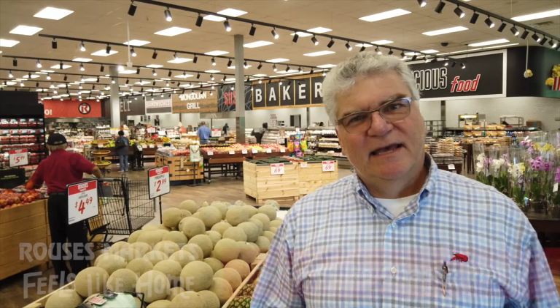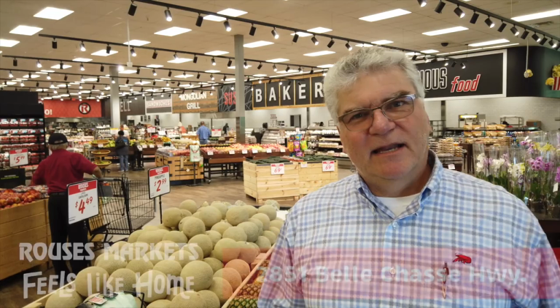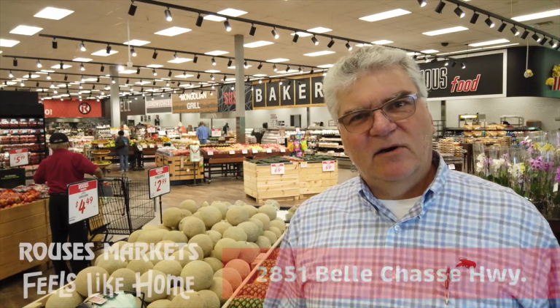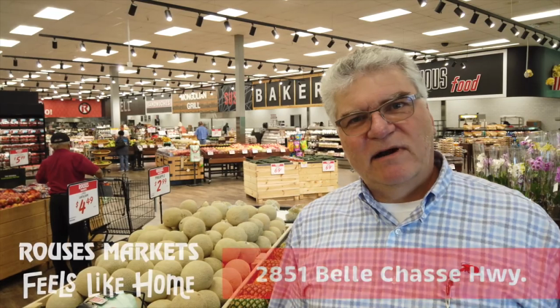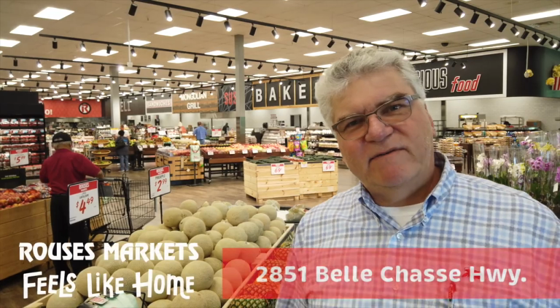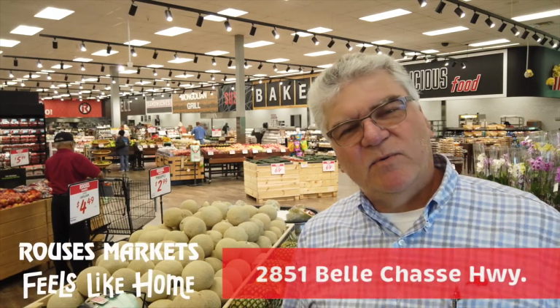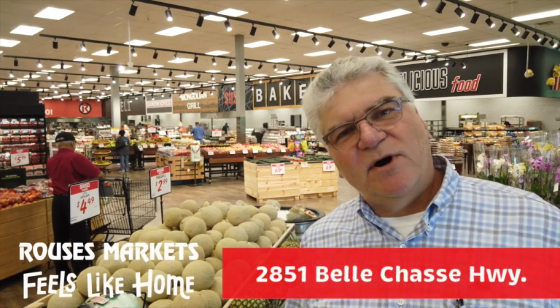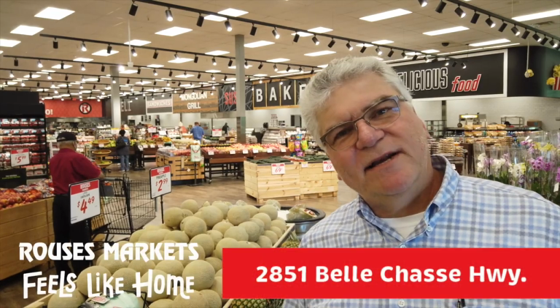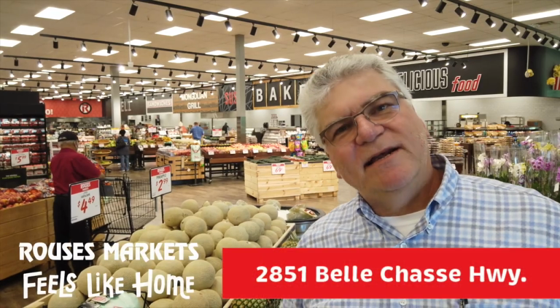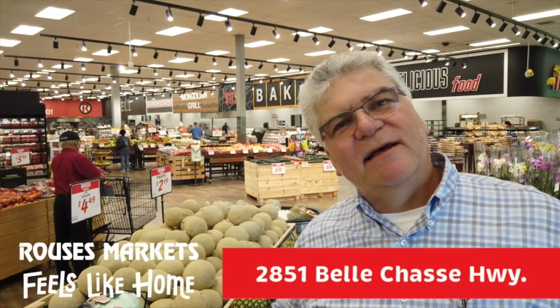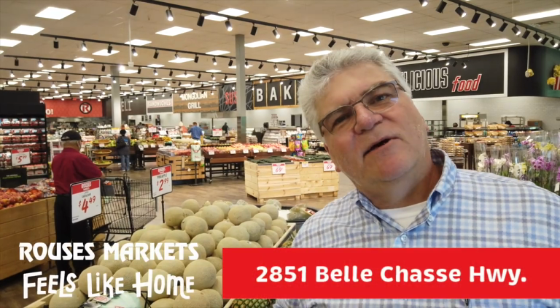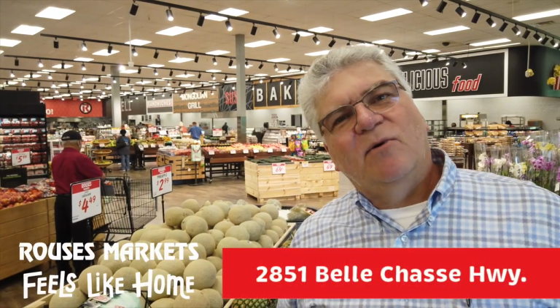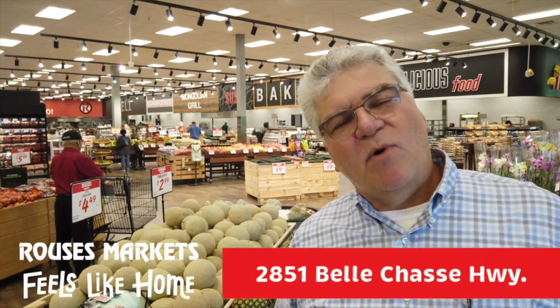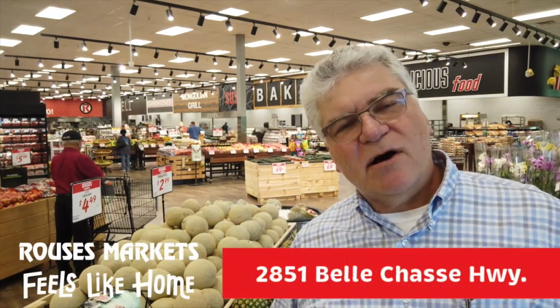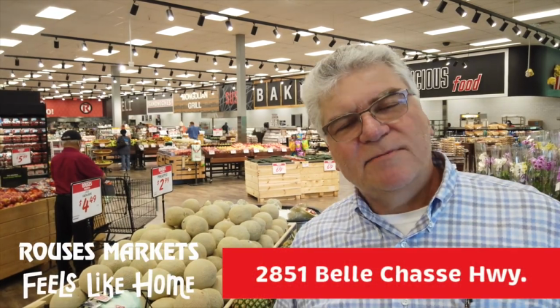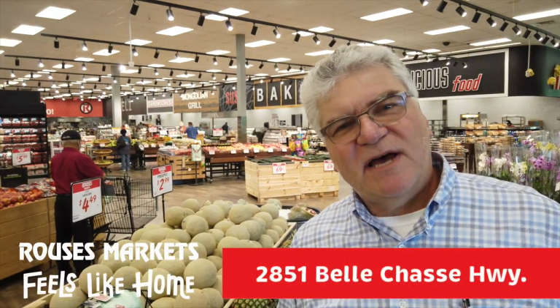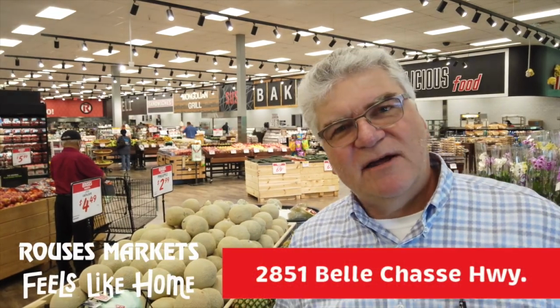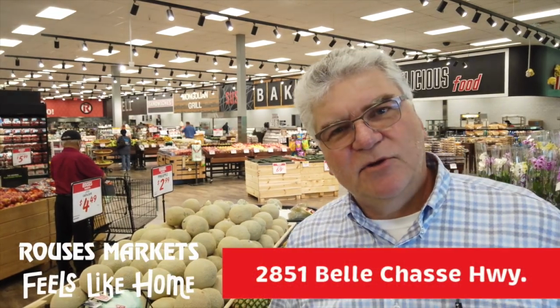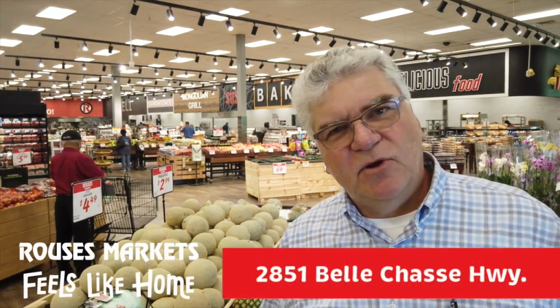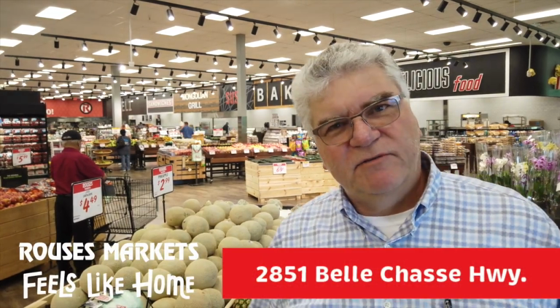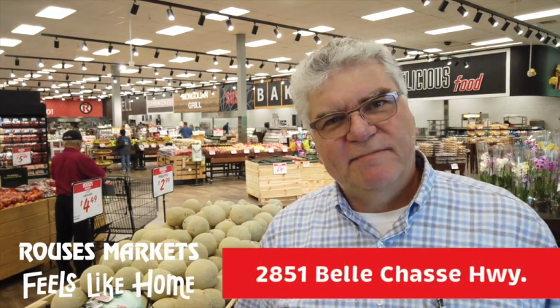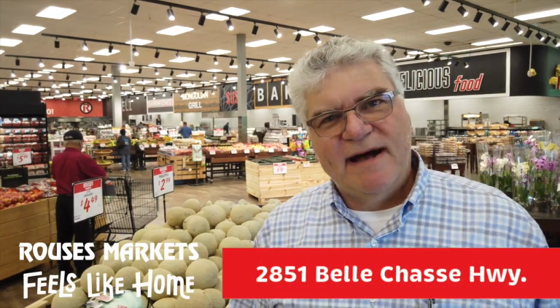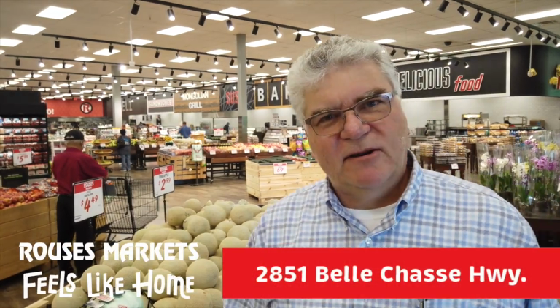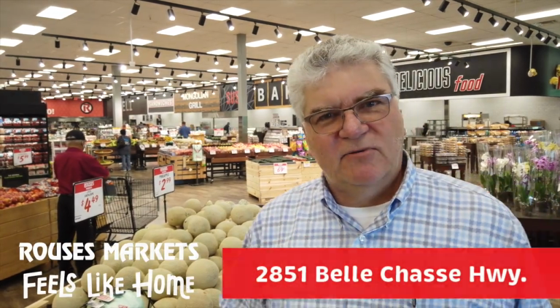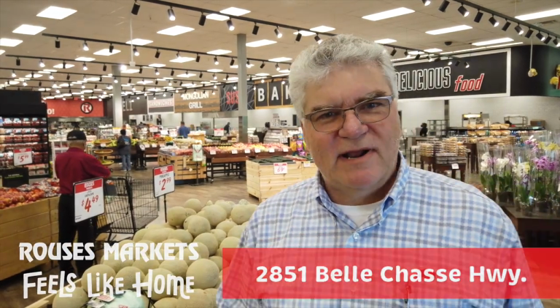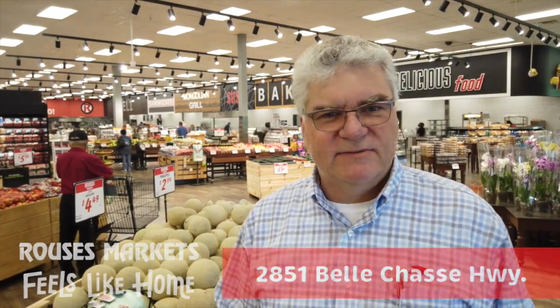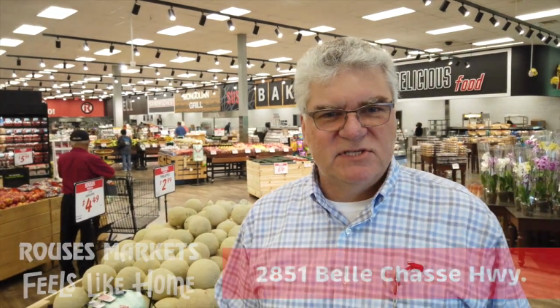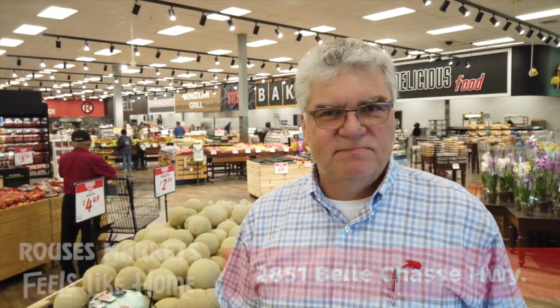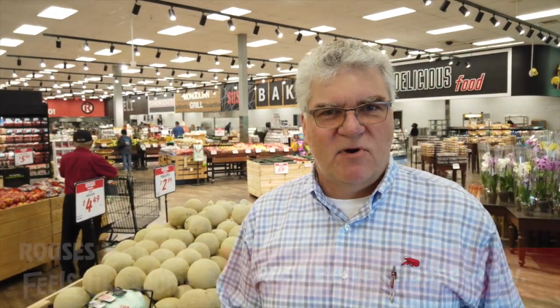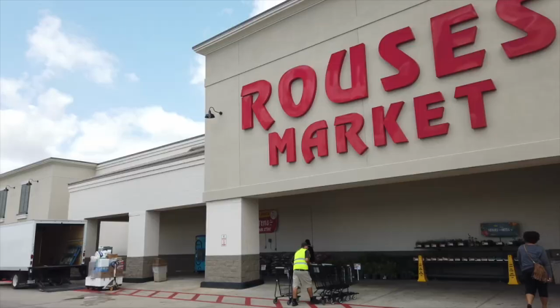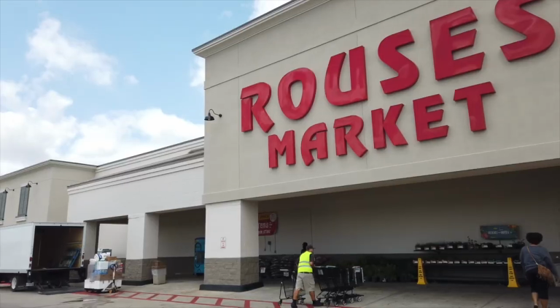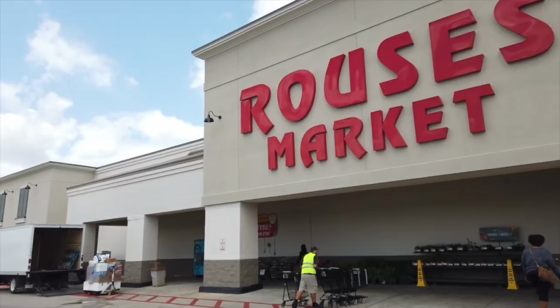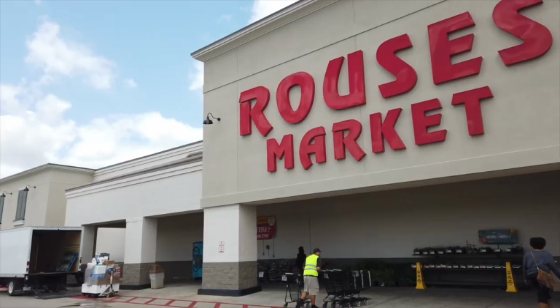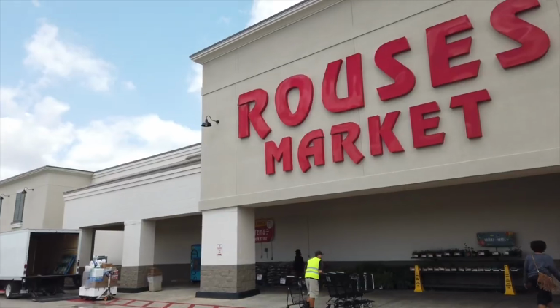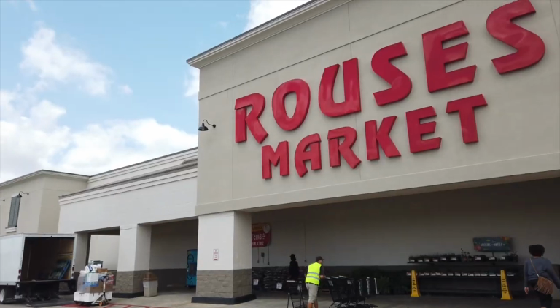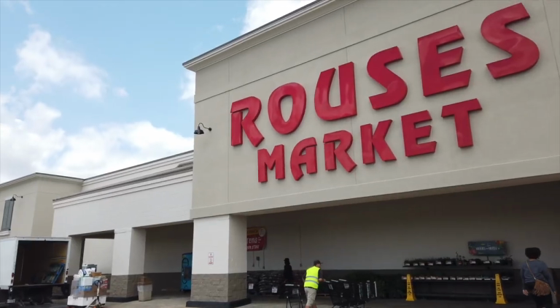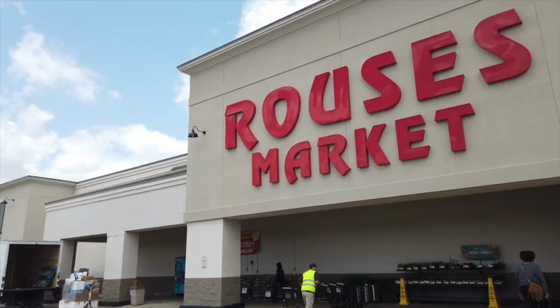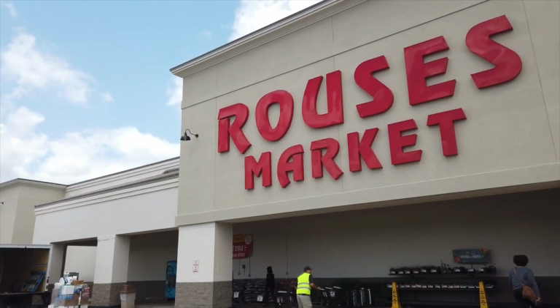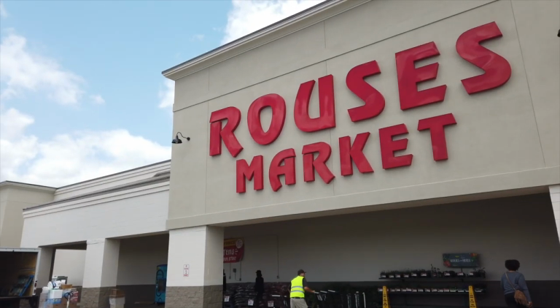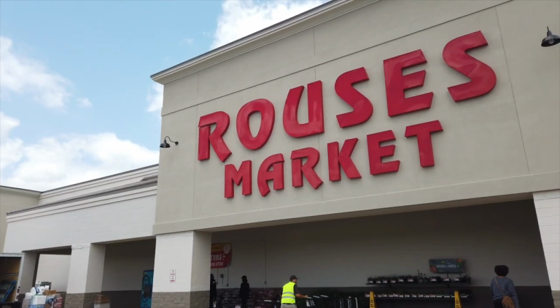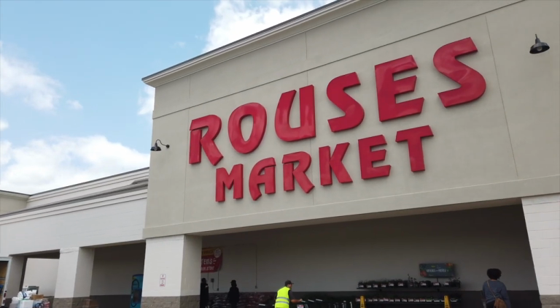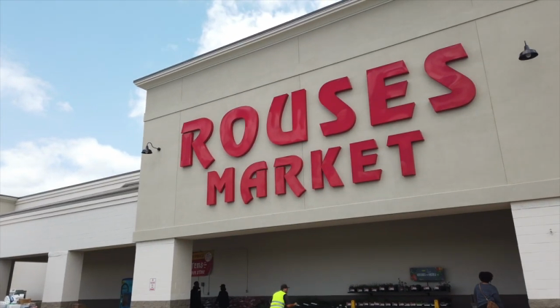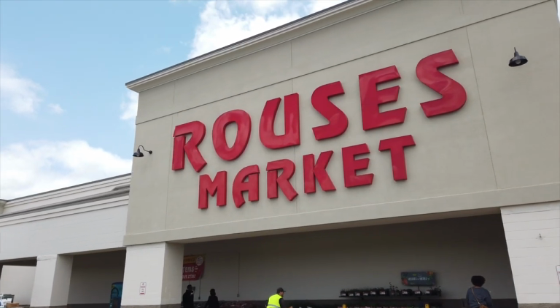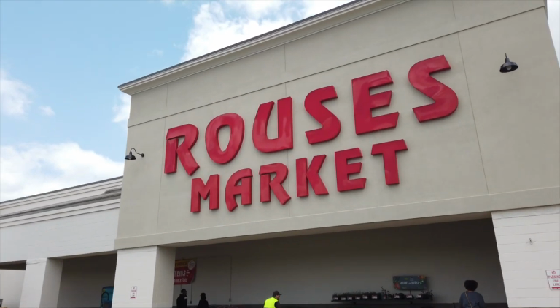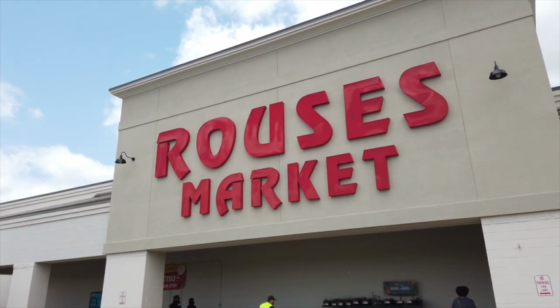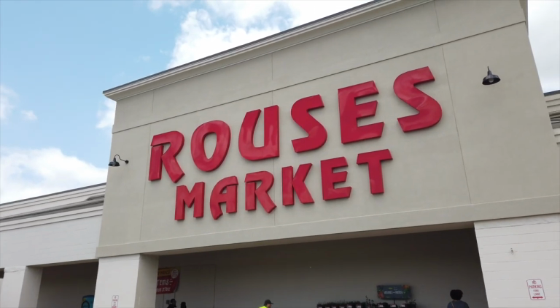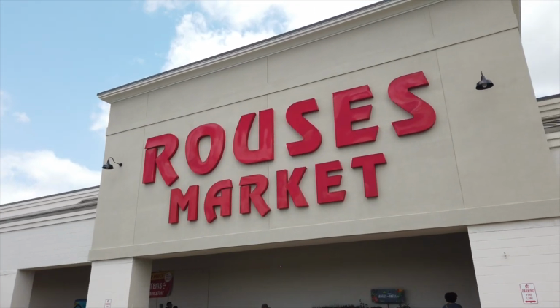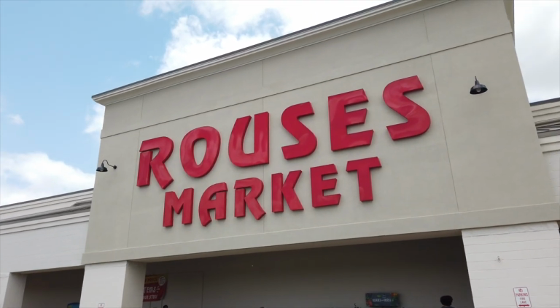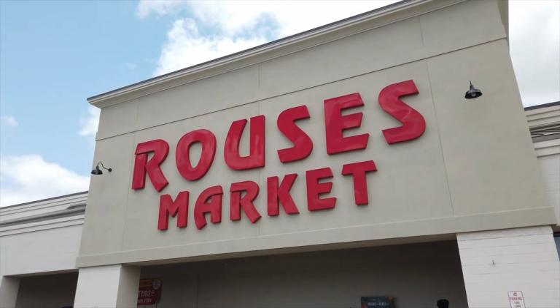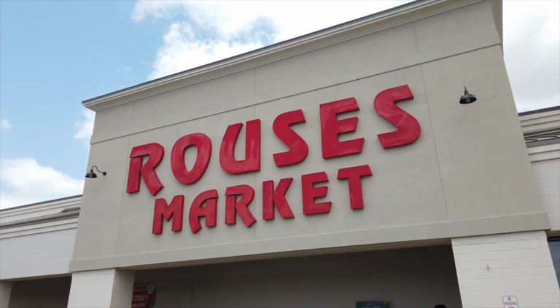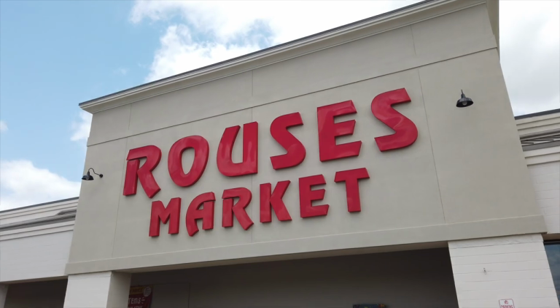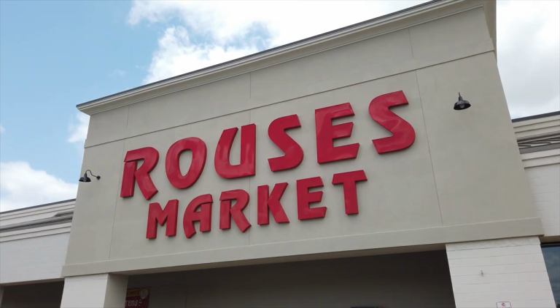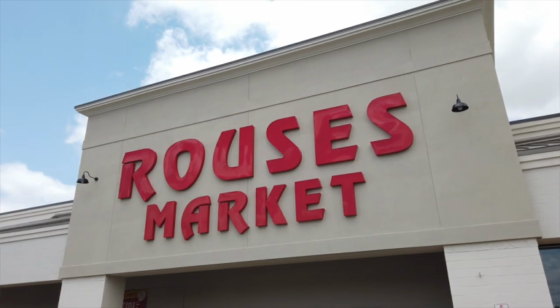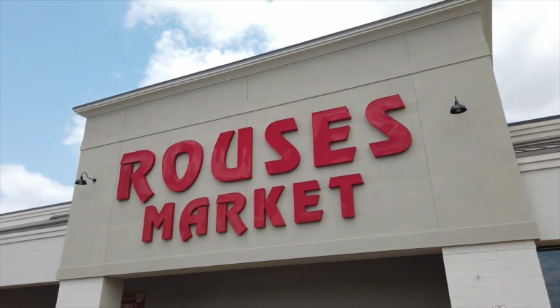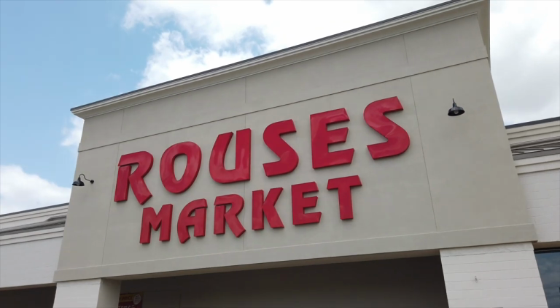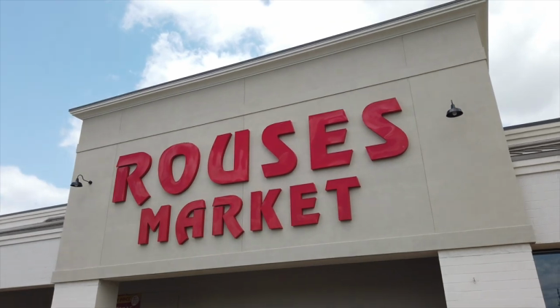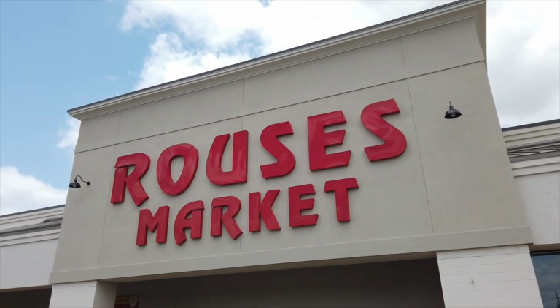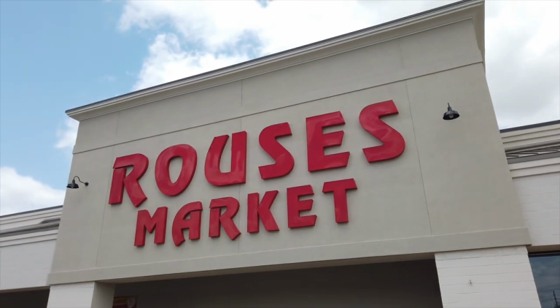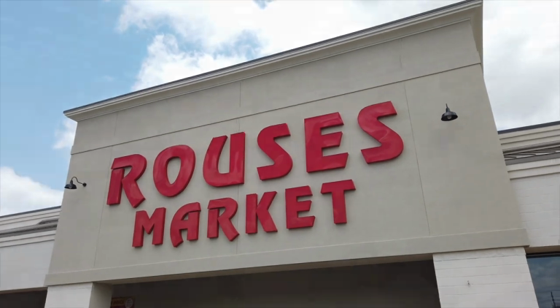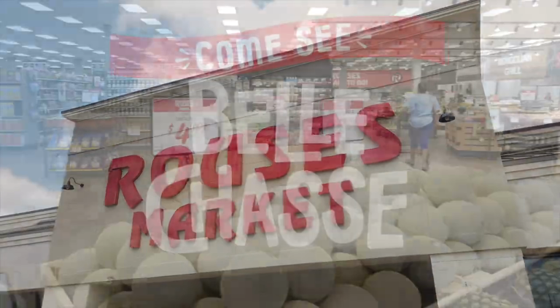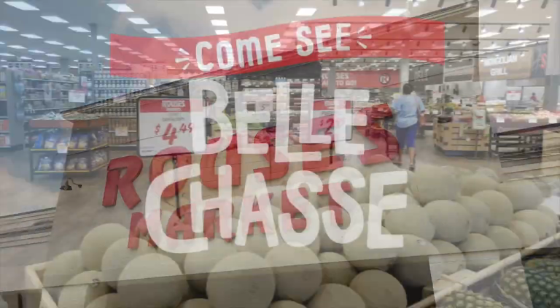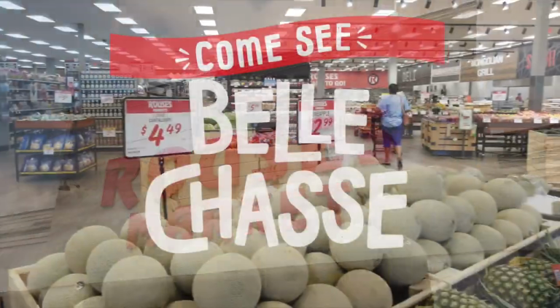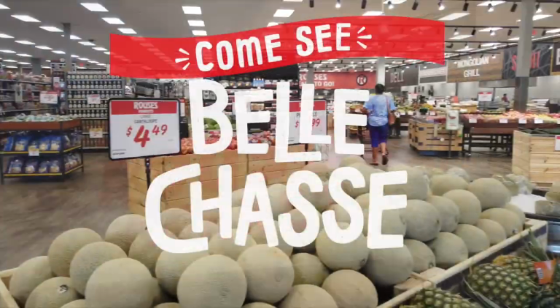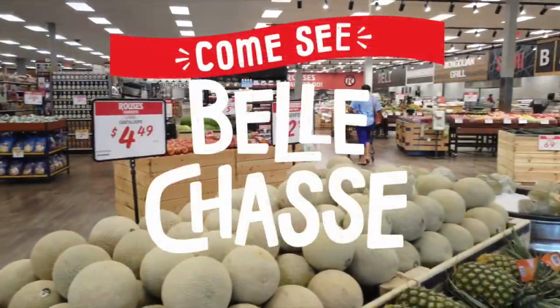Hello everyone. Welcome to our newly remodeled Roussens Markets on Bell Chase Highway. Come on in, we'll show you around what we got new.